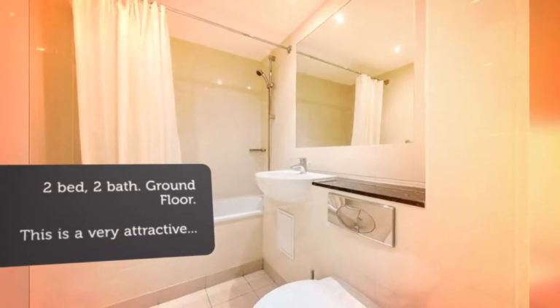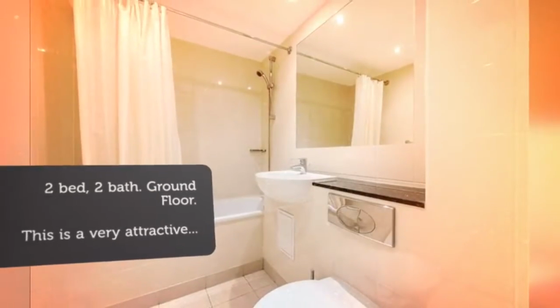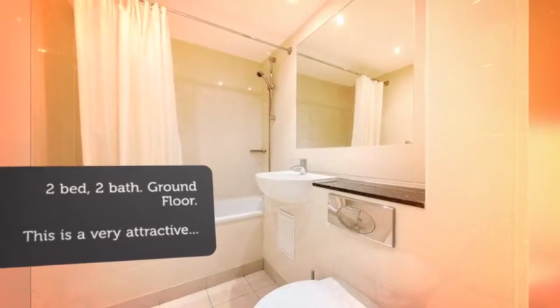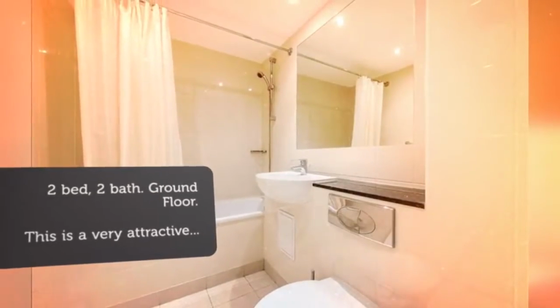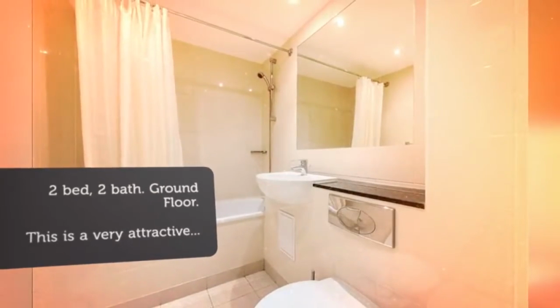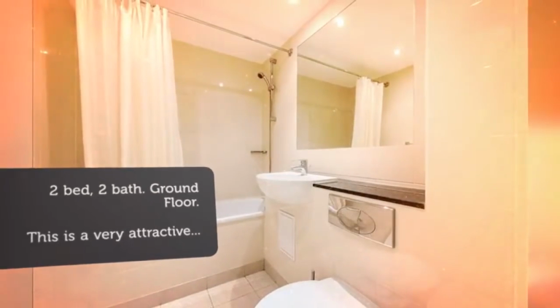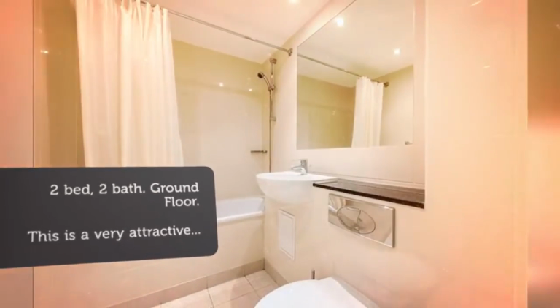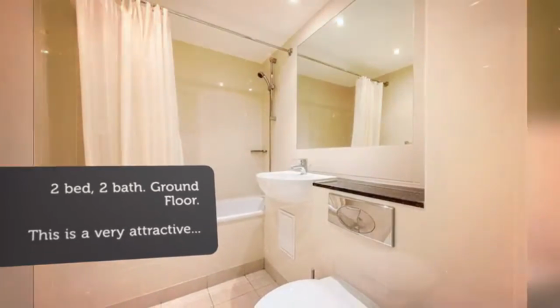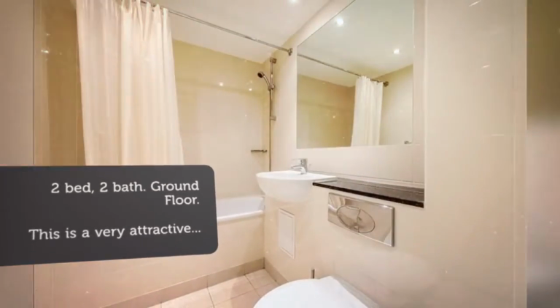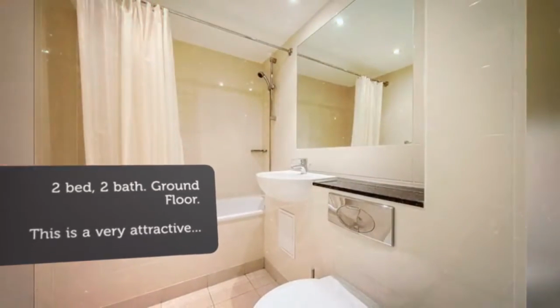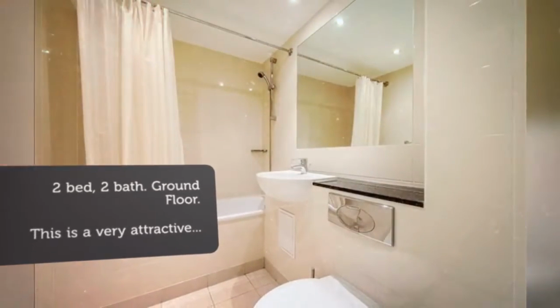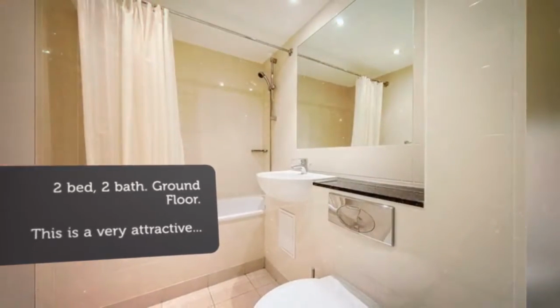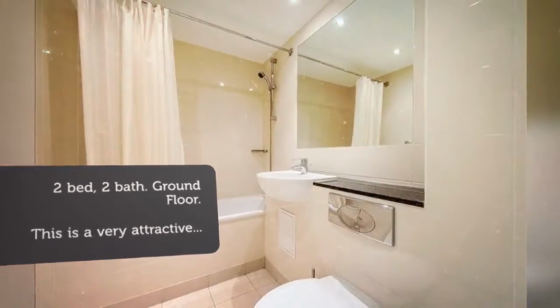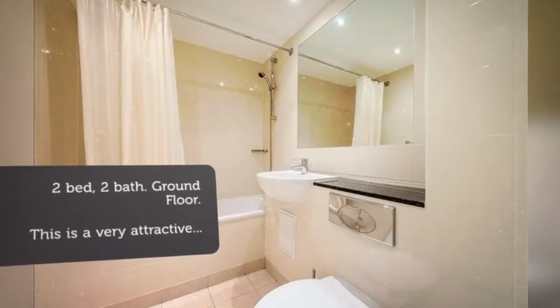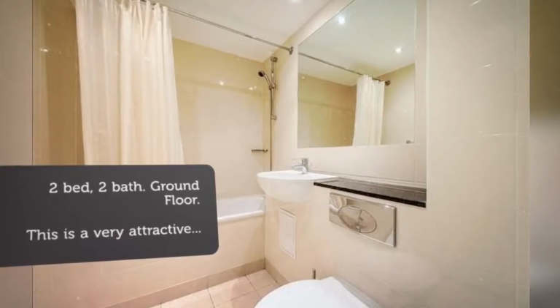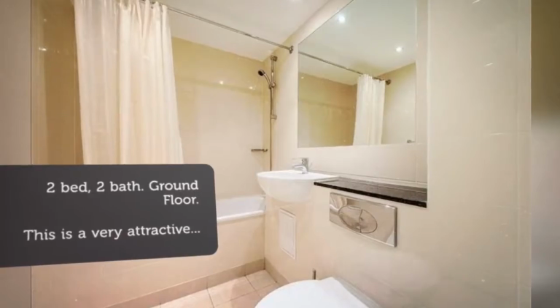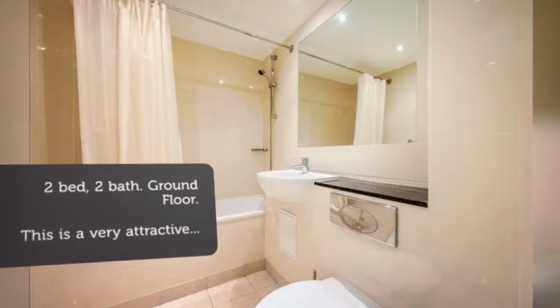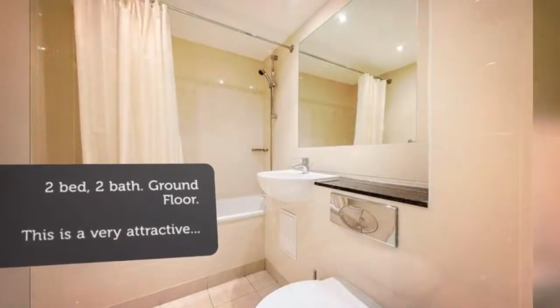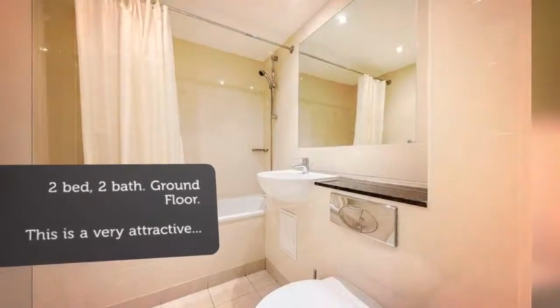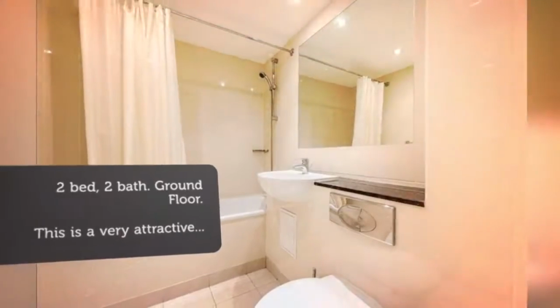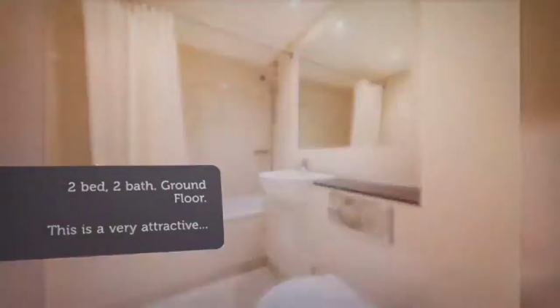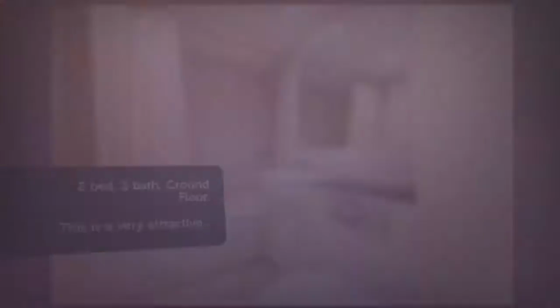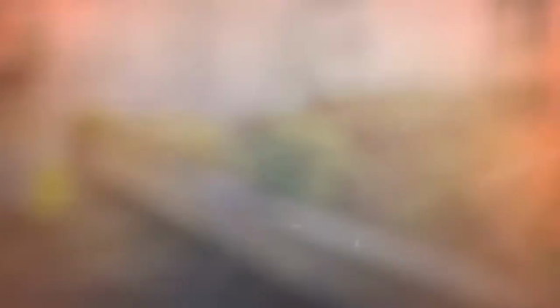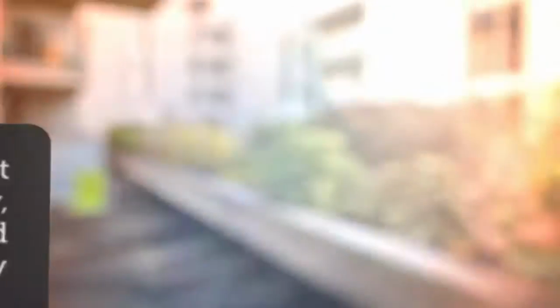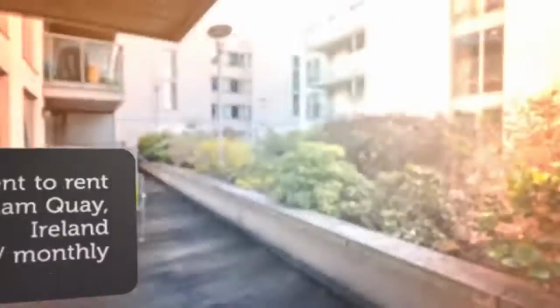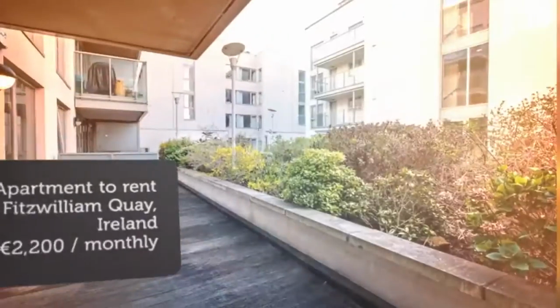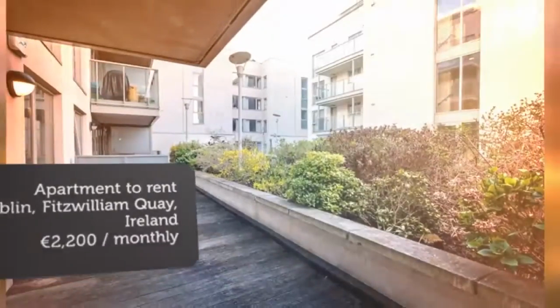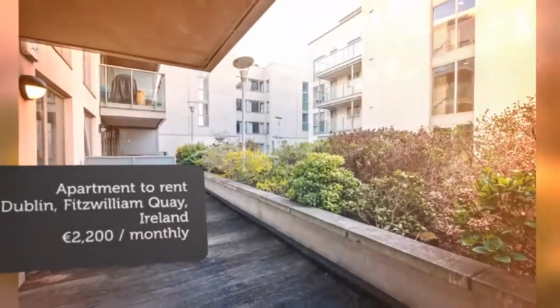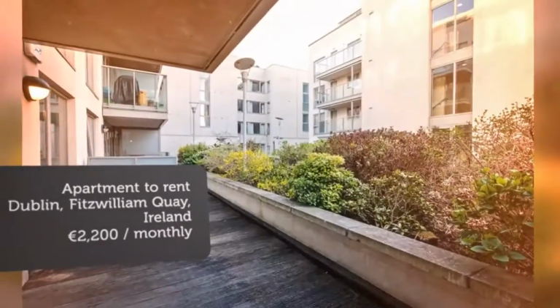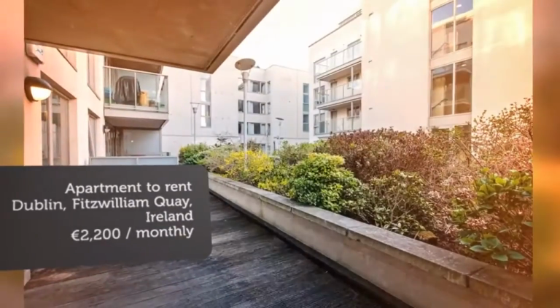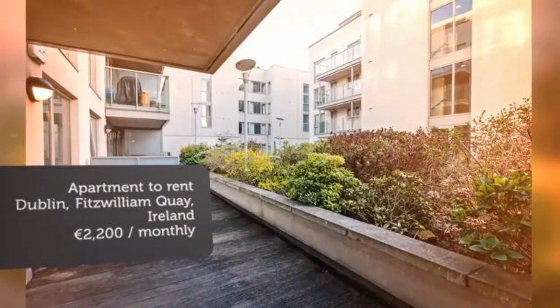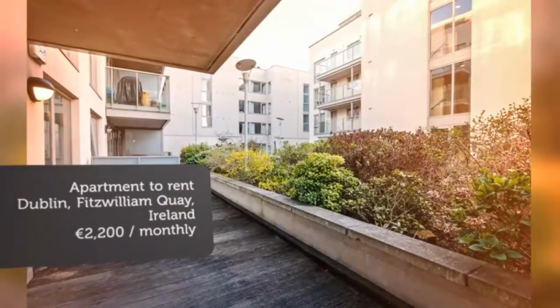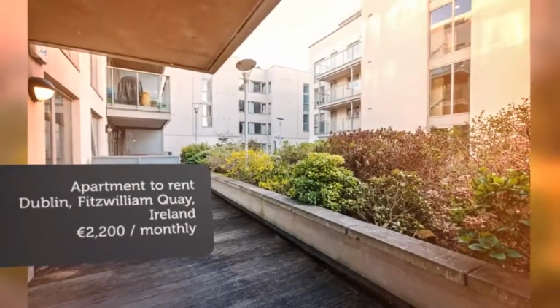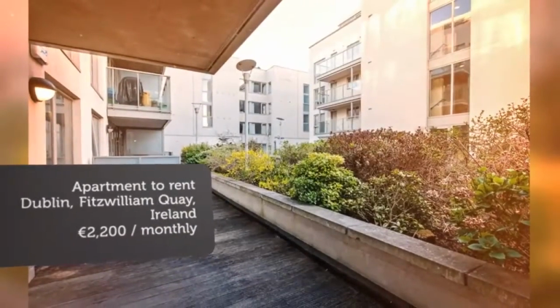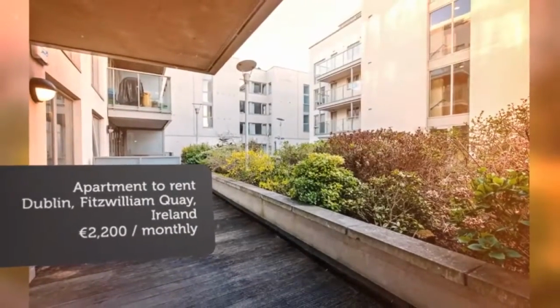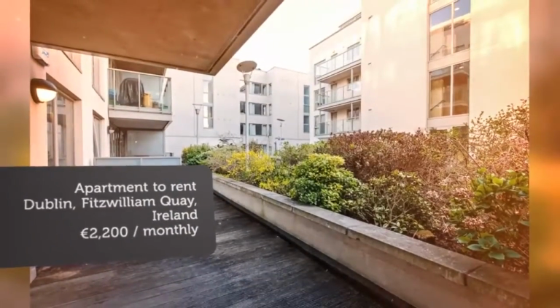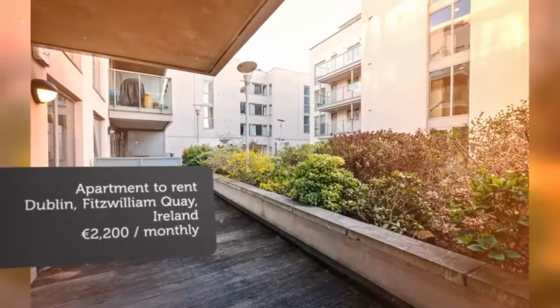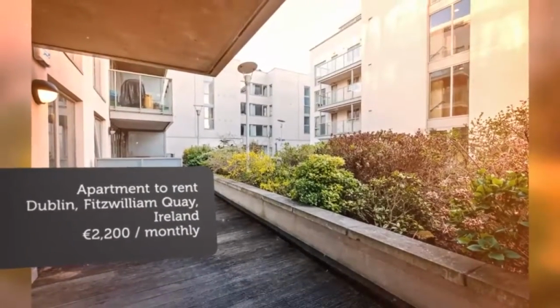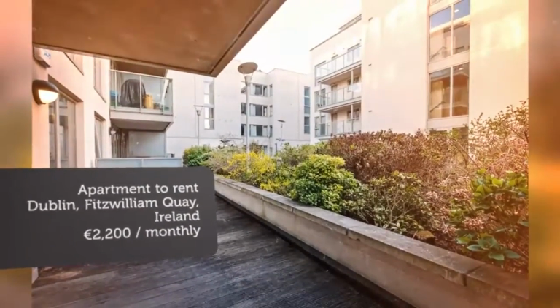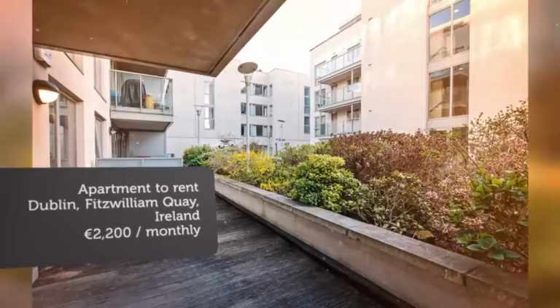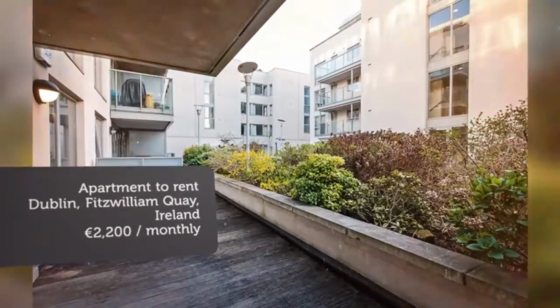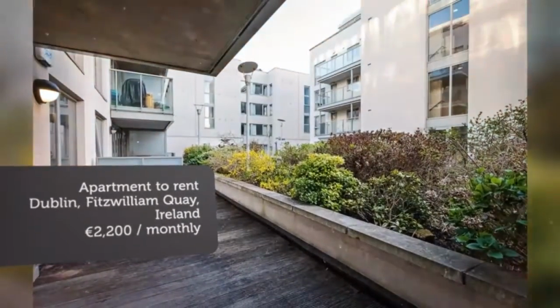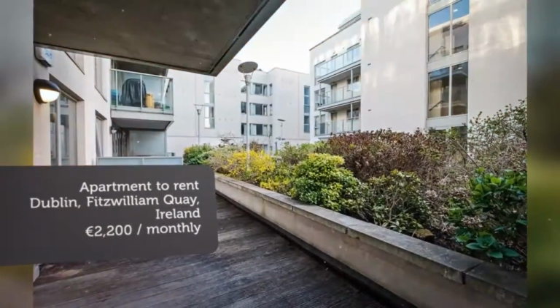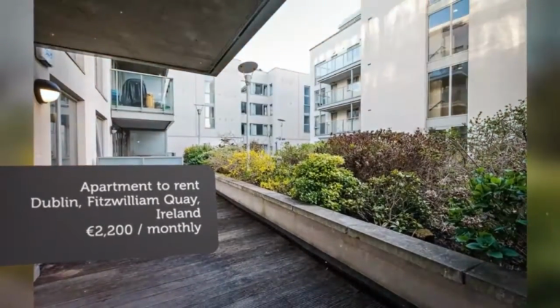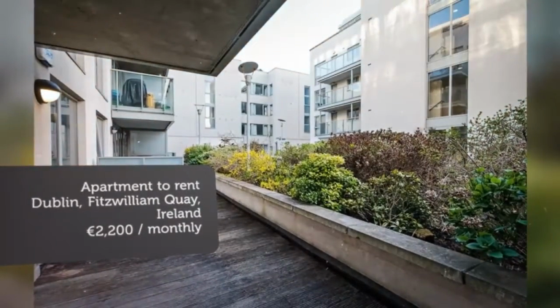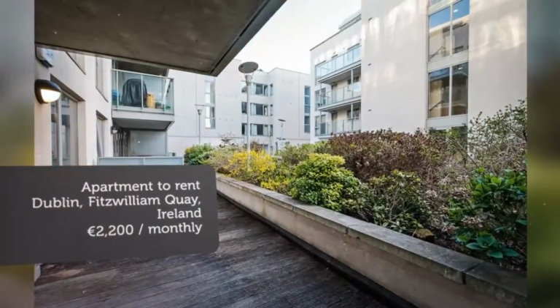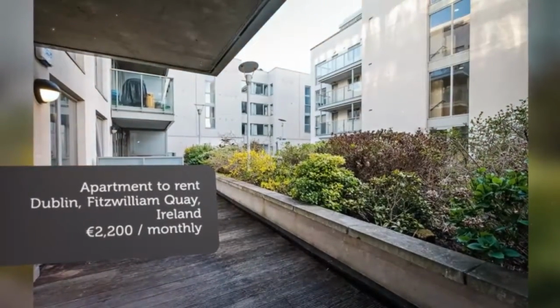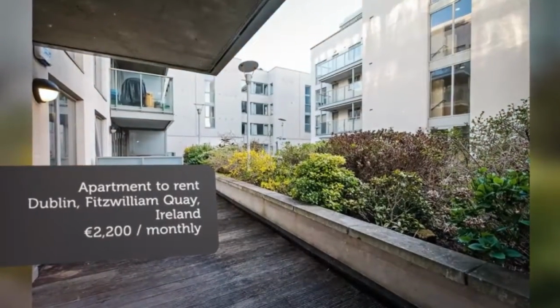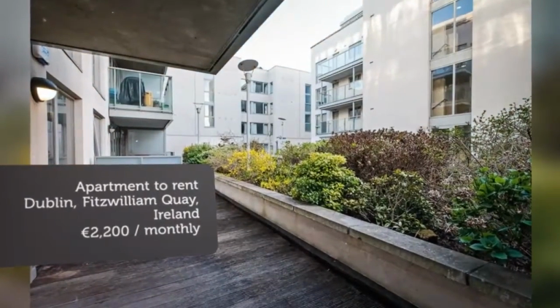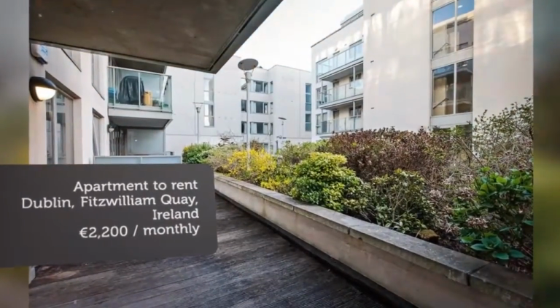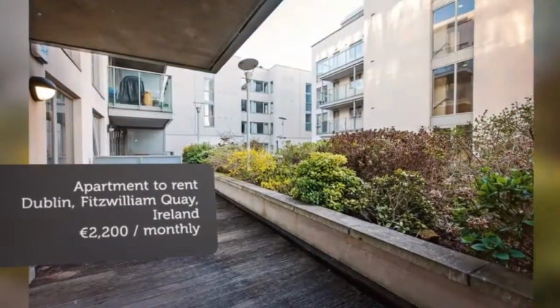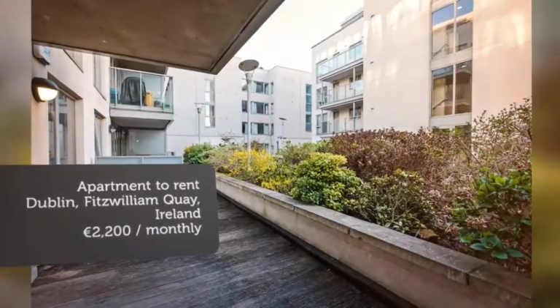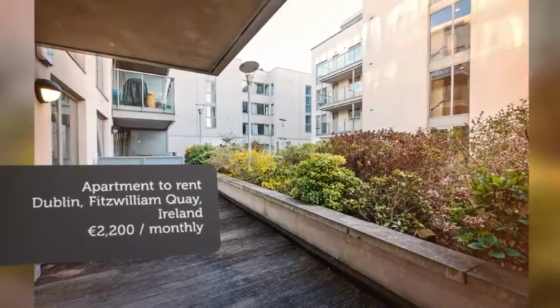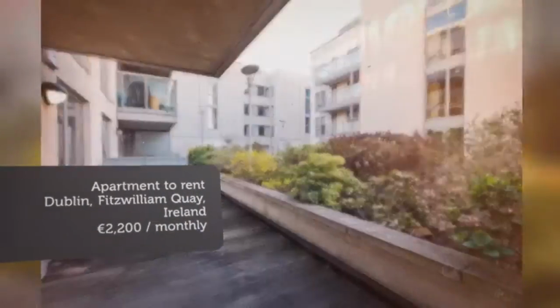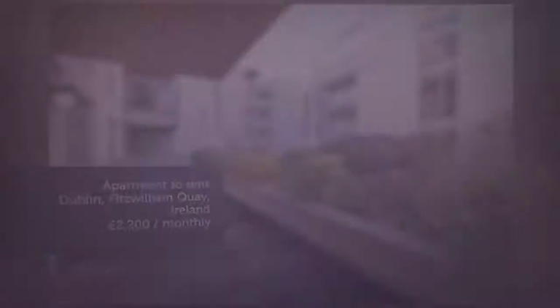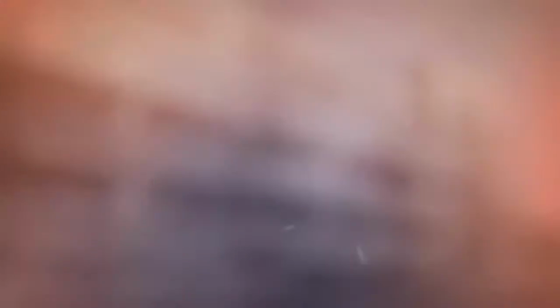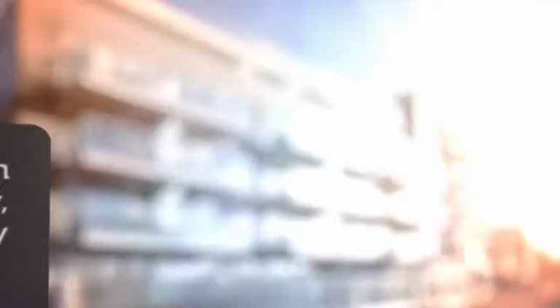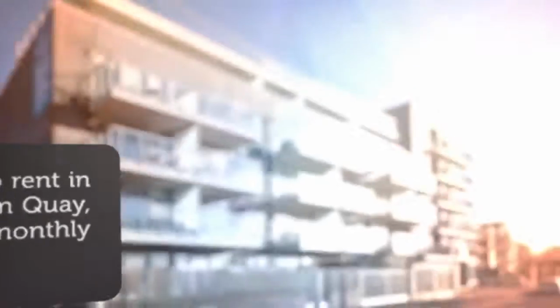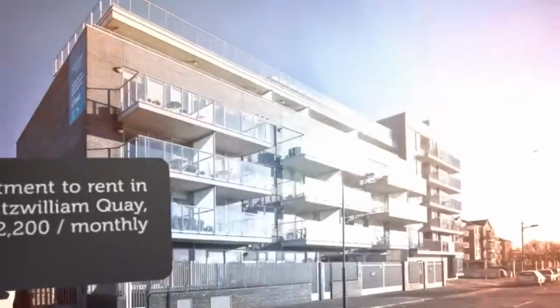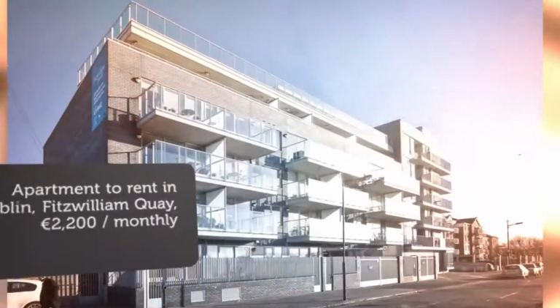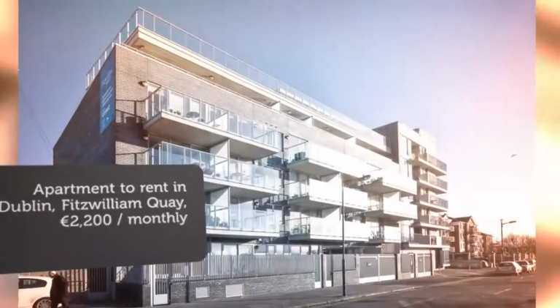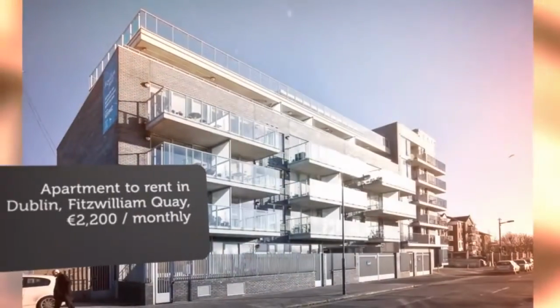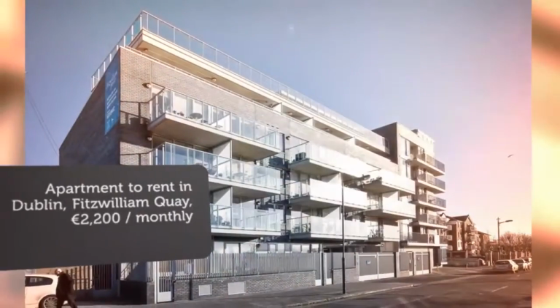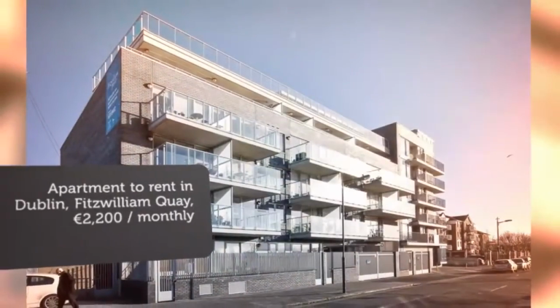This two-bedroom apartment provides a large open-plan living and dining room with a west-facing sun balcony, fitted kitchen, two double bedrooms, one with ensuite and bathroom.